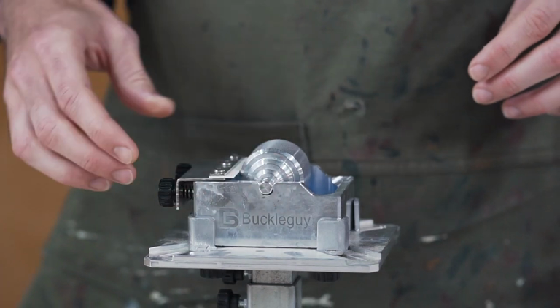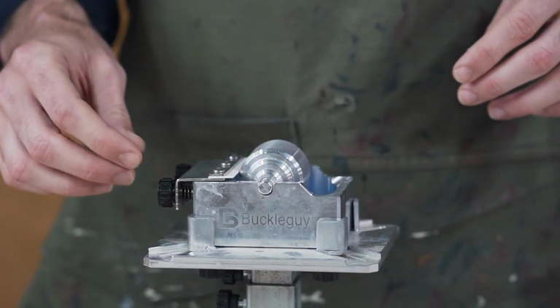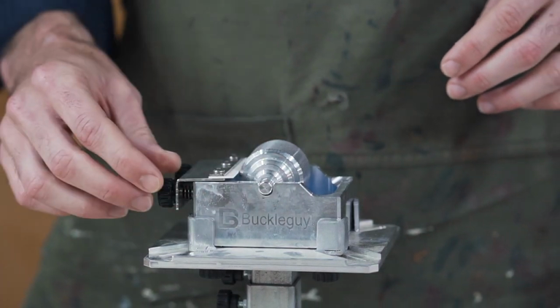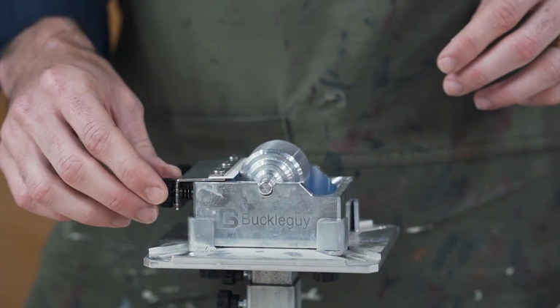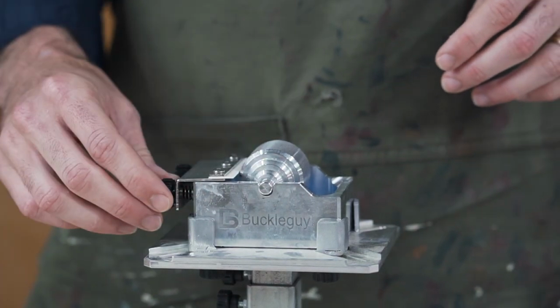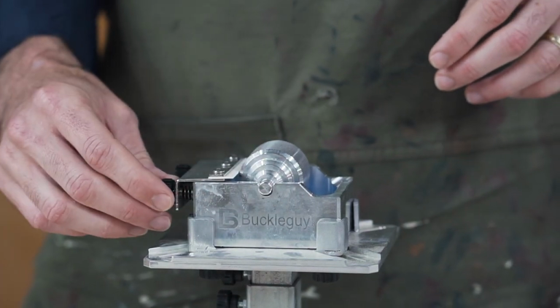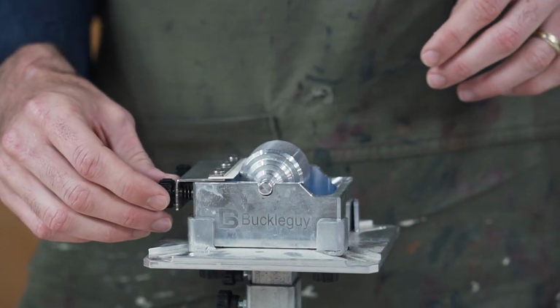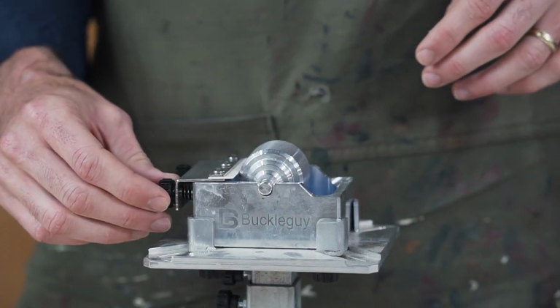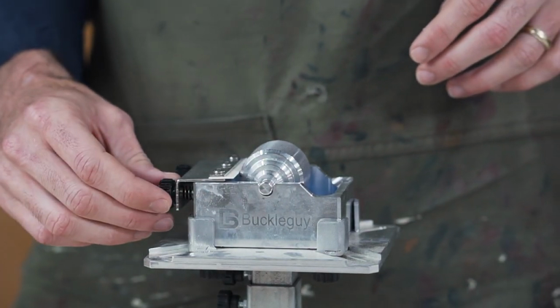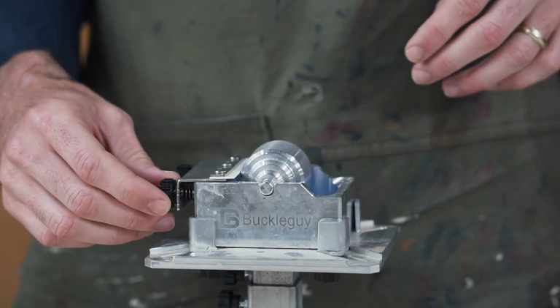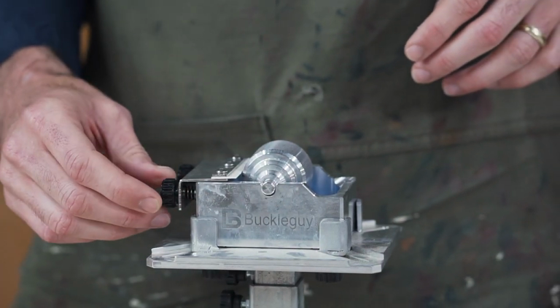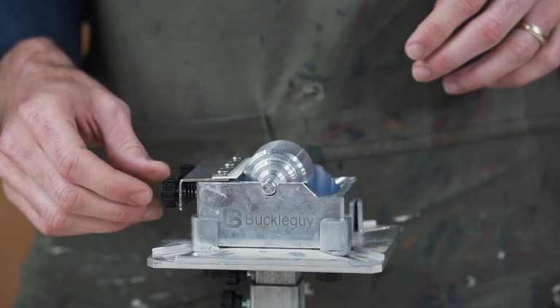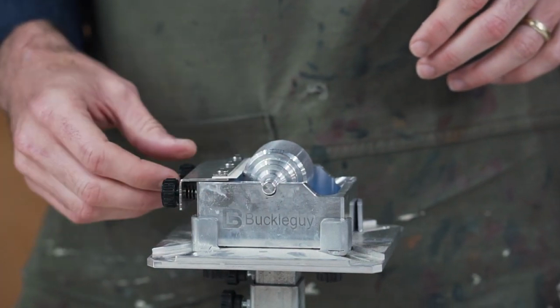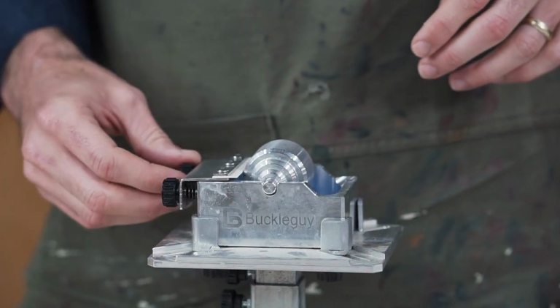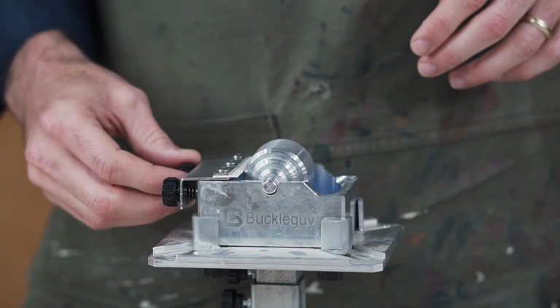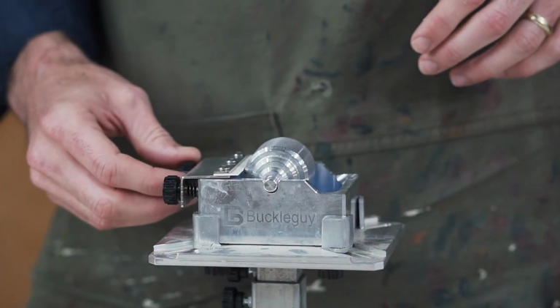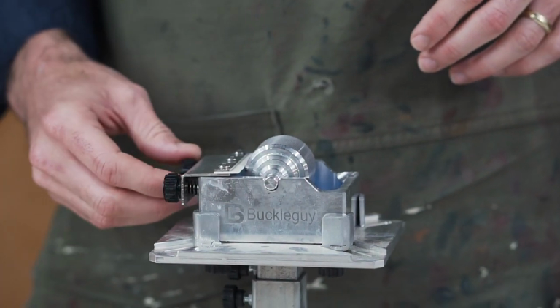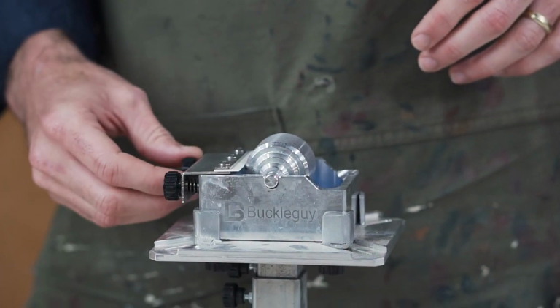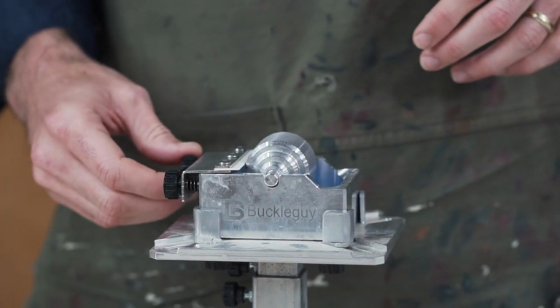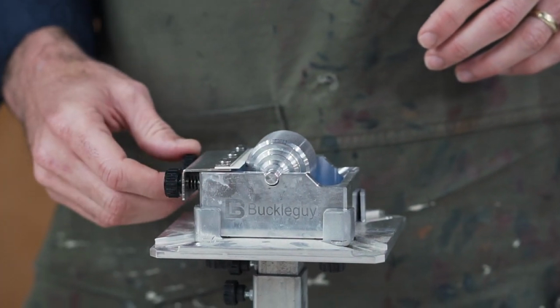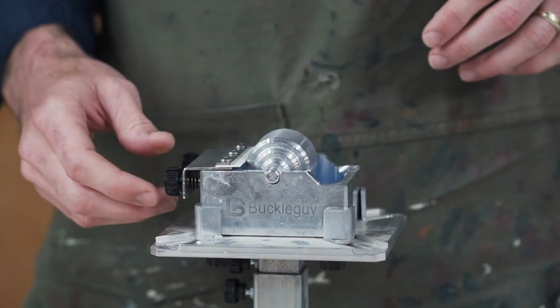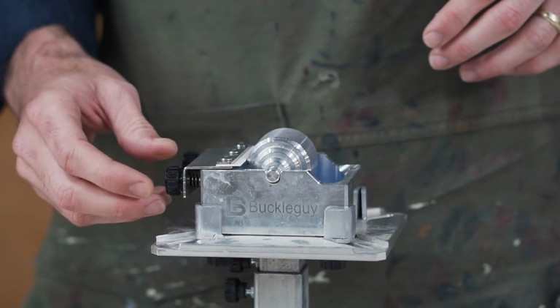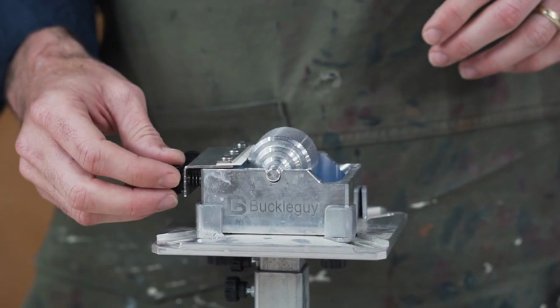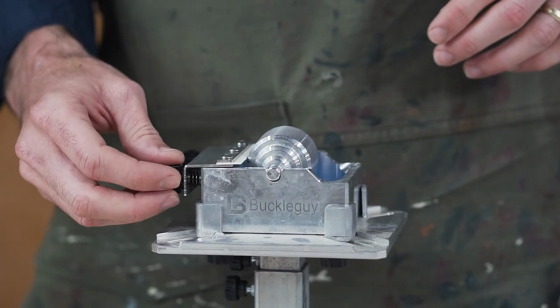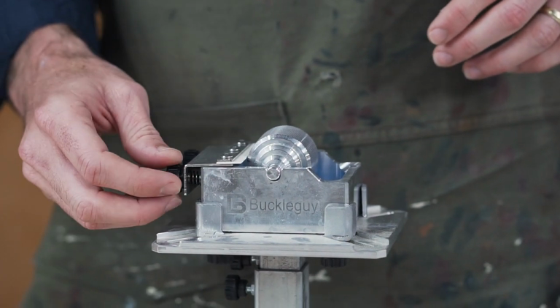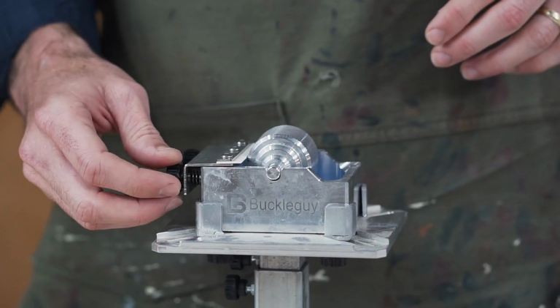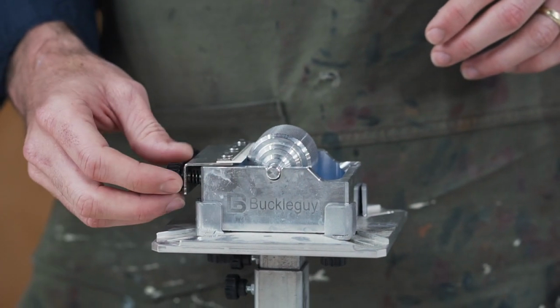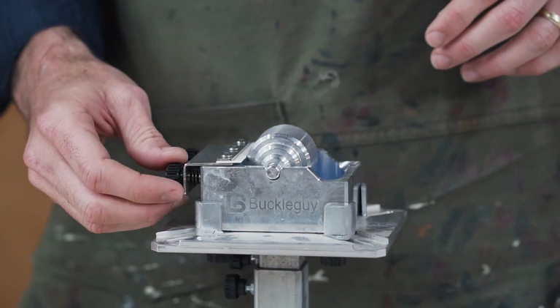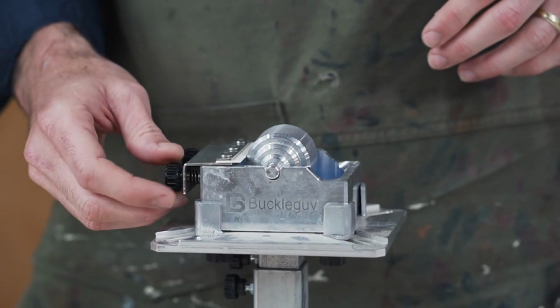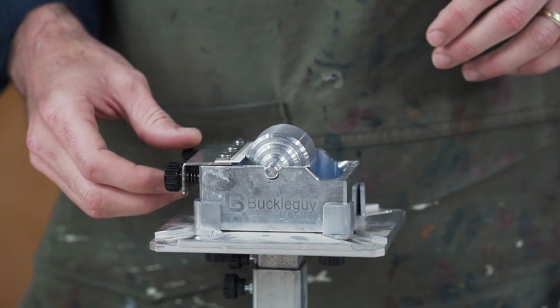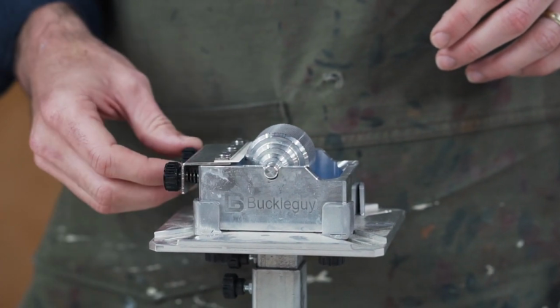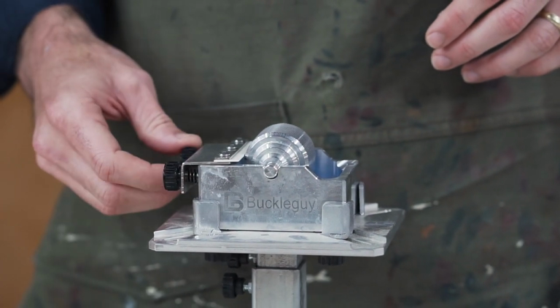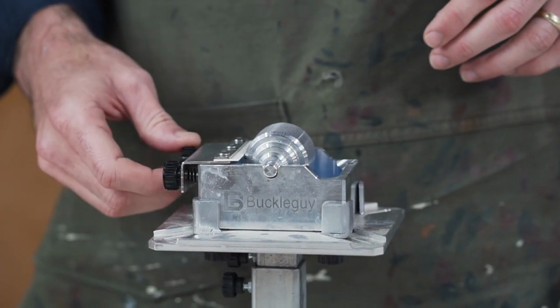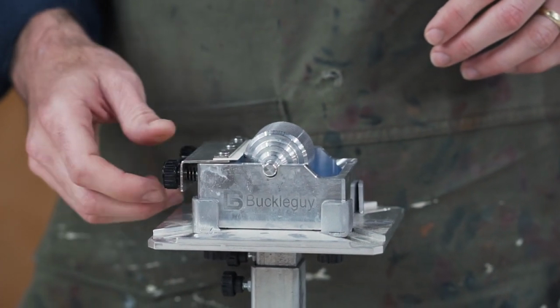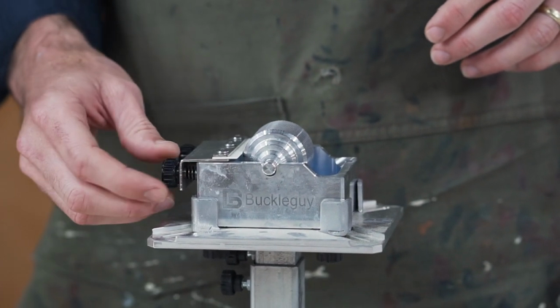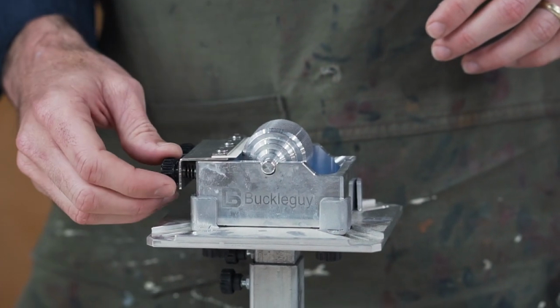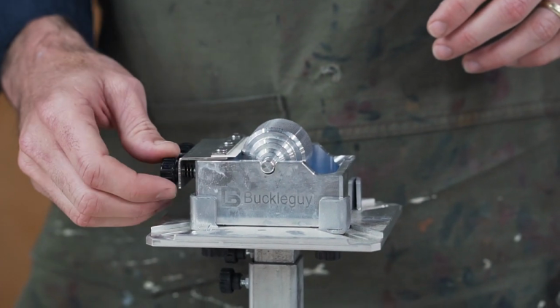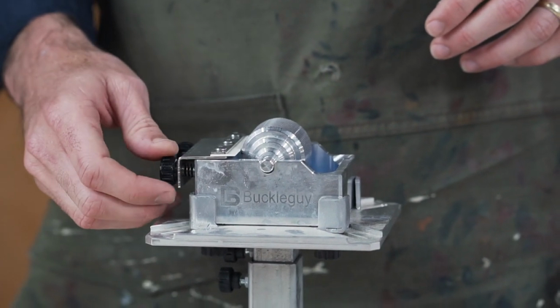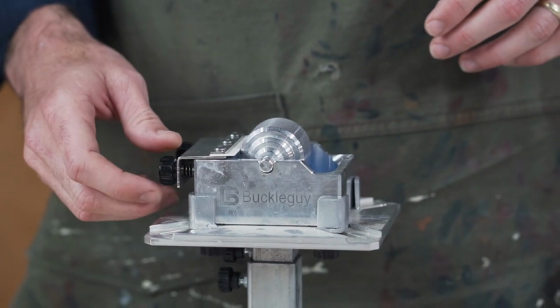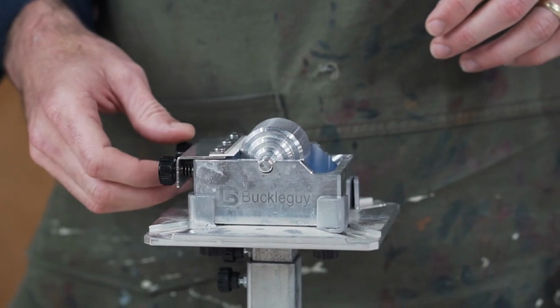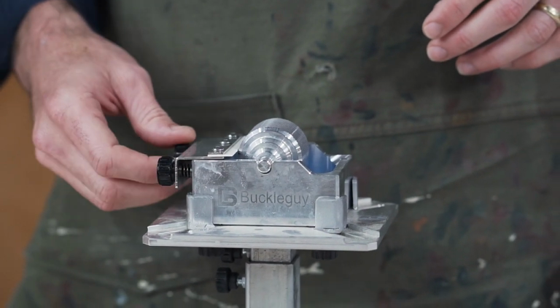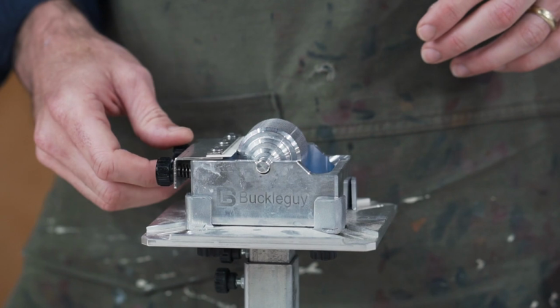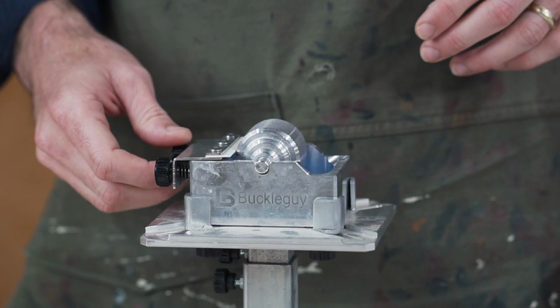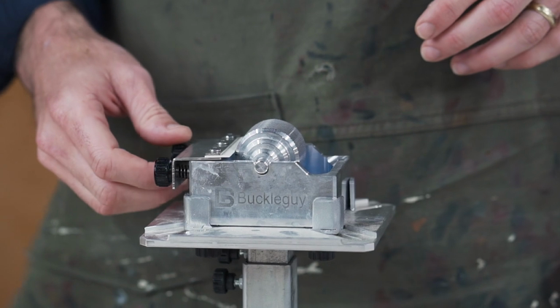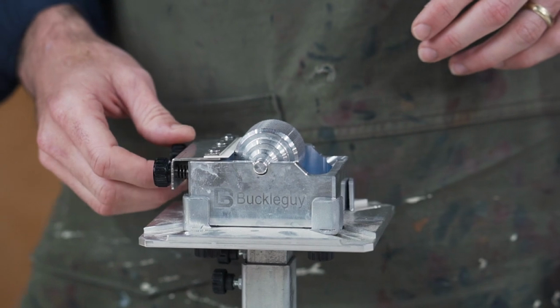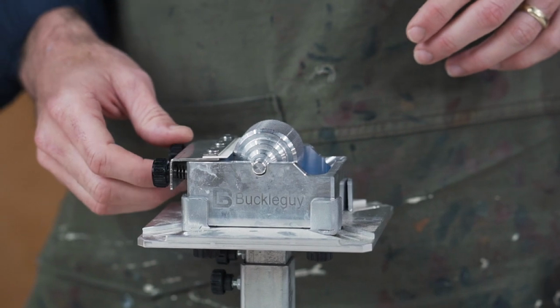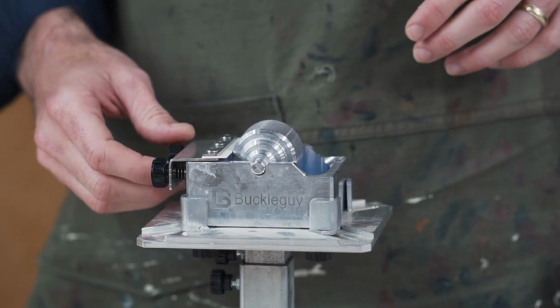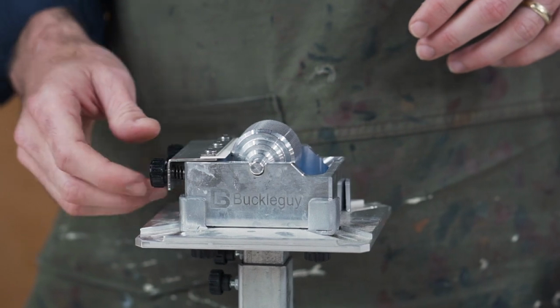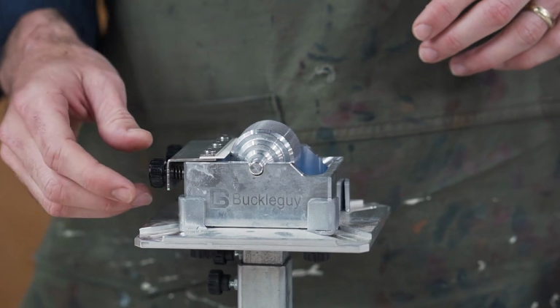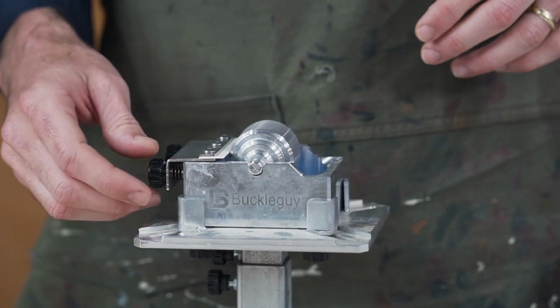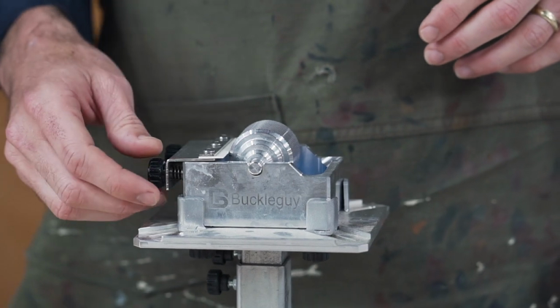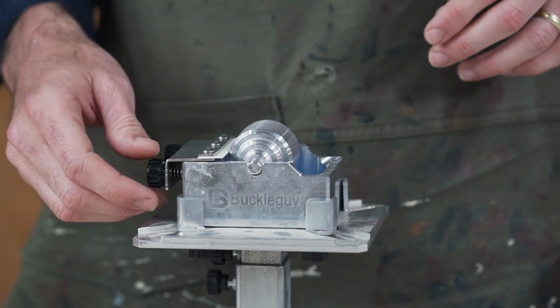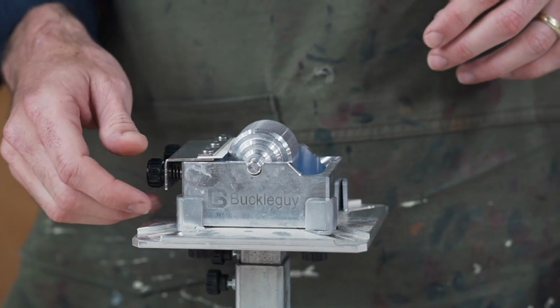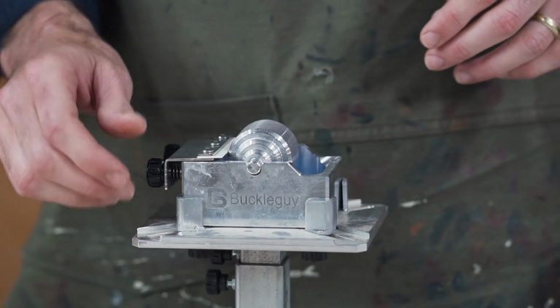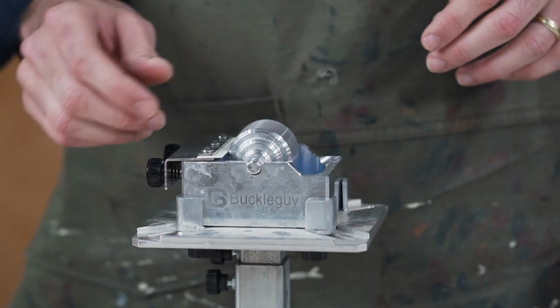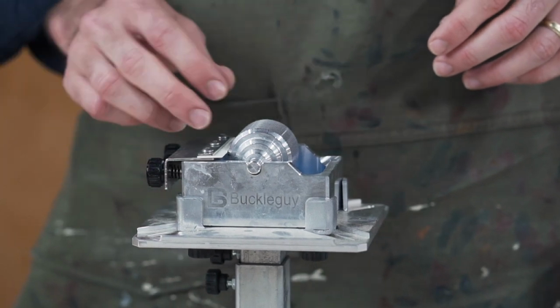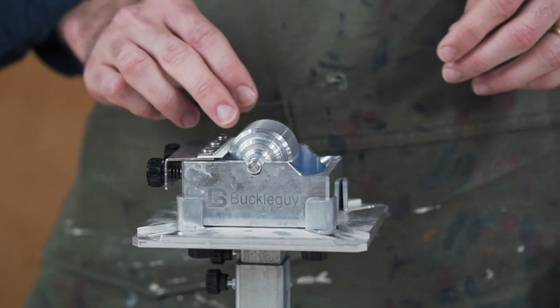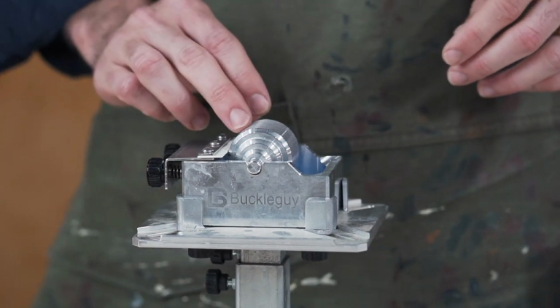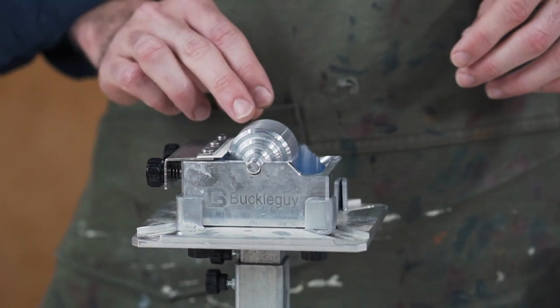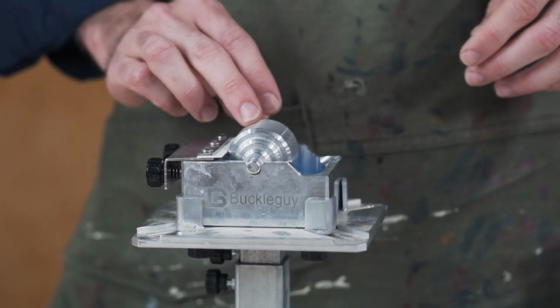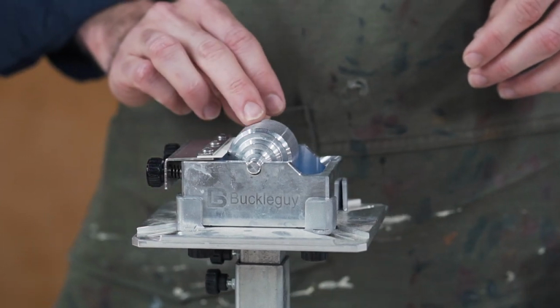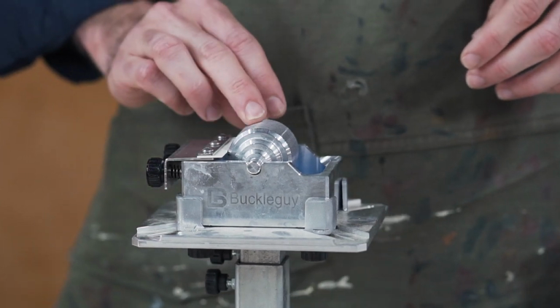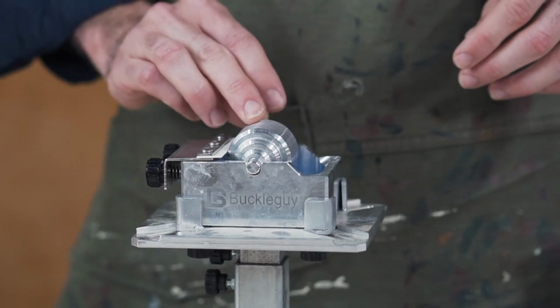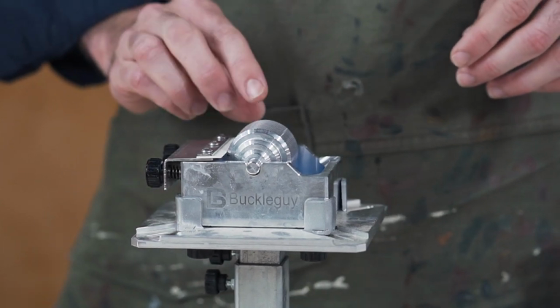These knobs on the edges are adjustable and spring-loaded. The tighter you go, the less edge paint you're going to get — and vice versa.